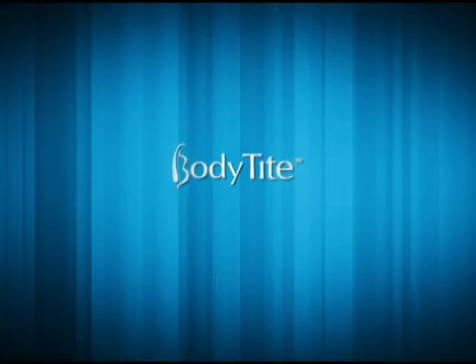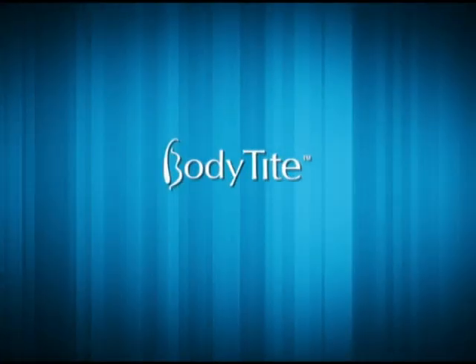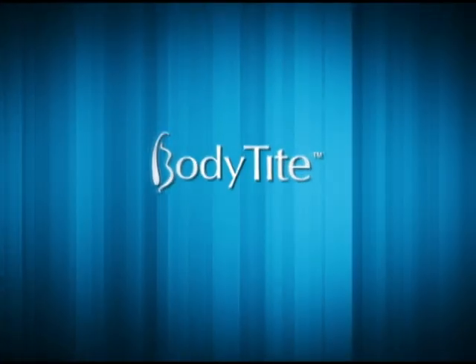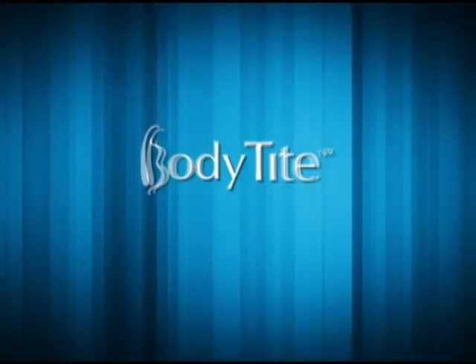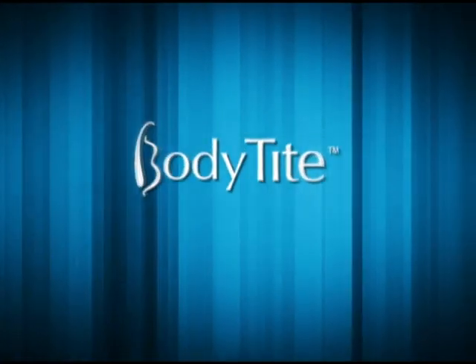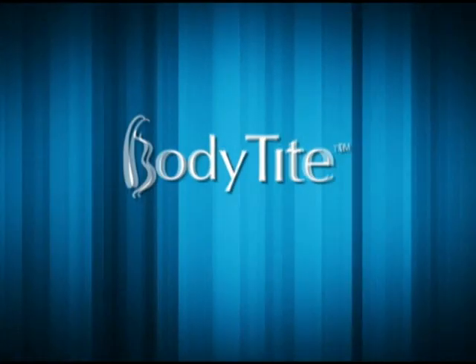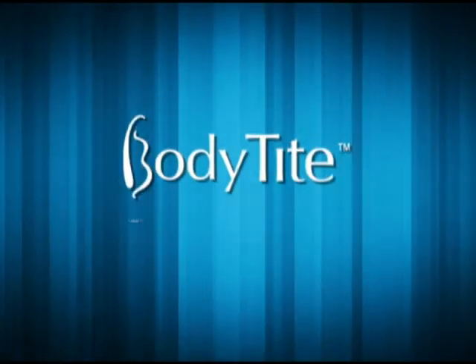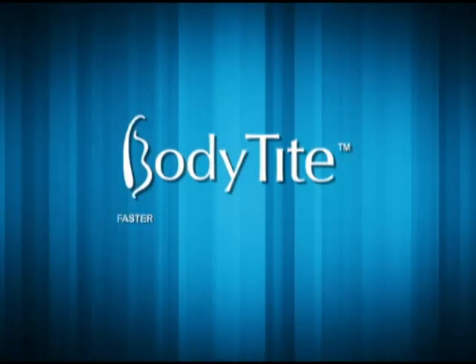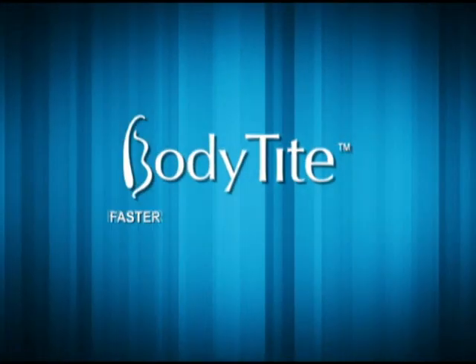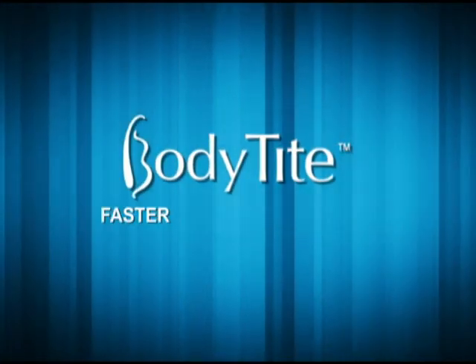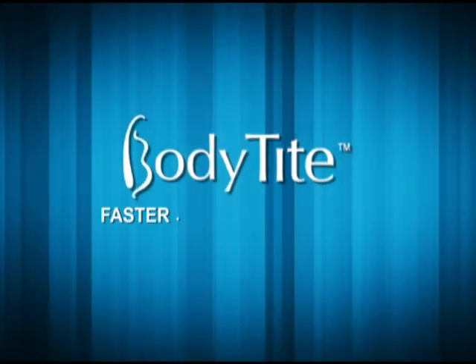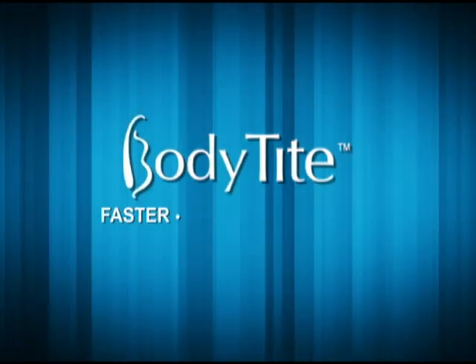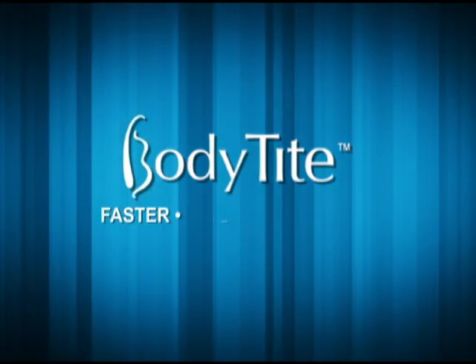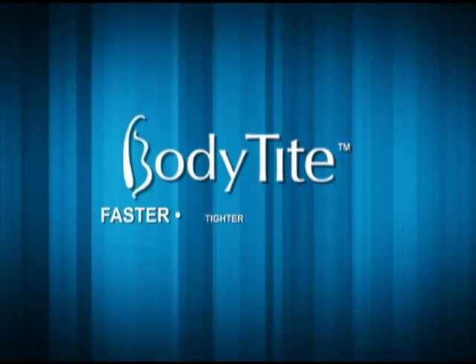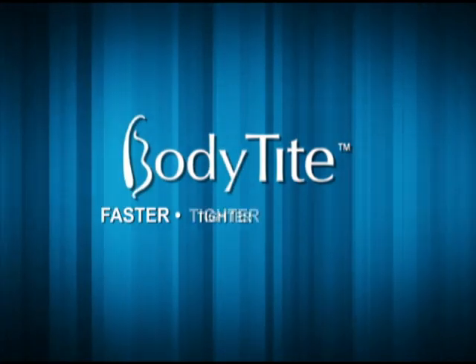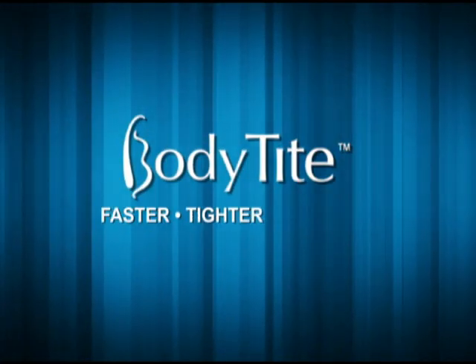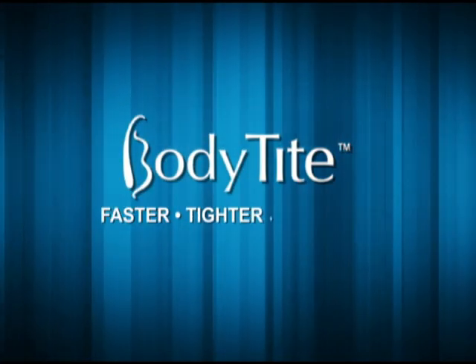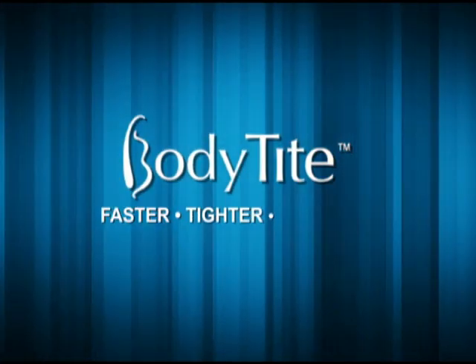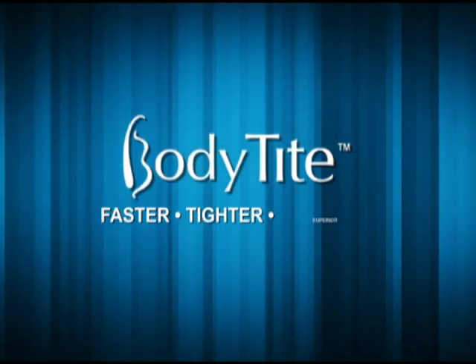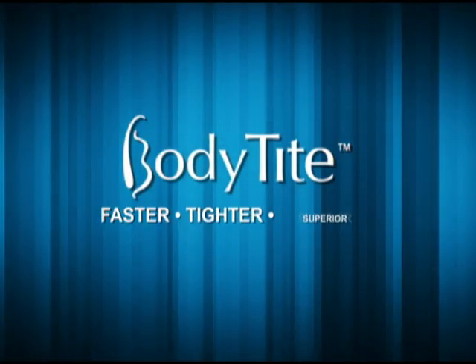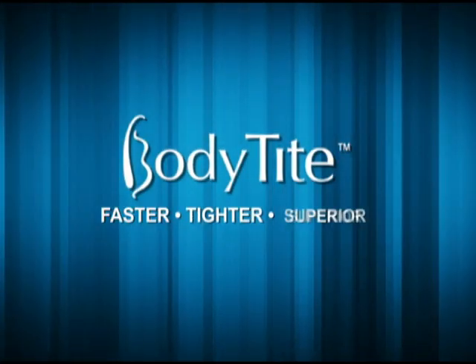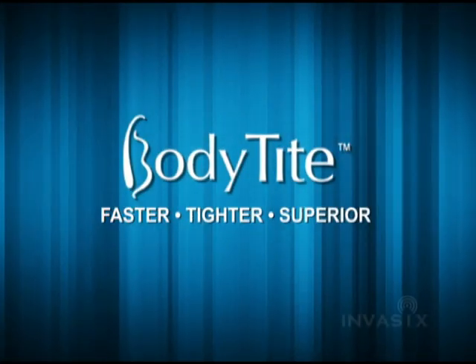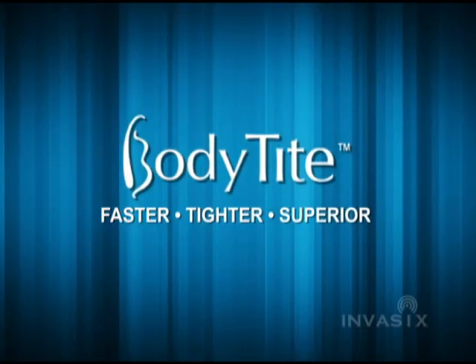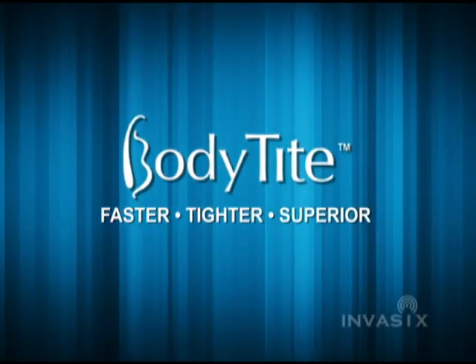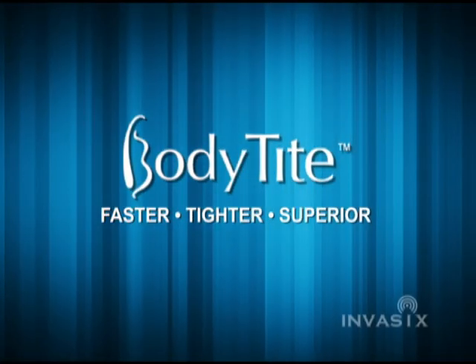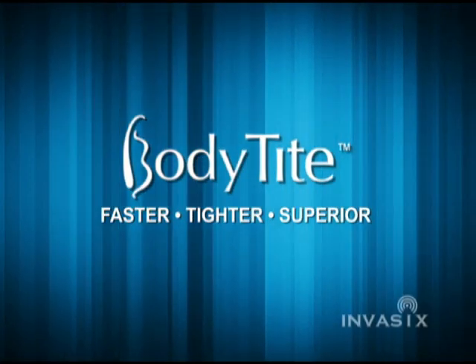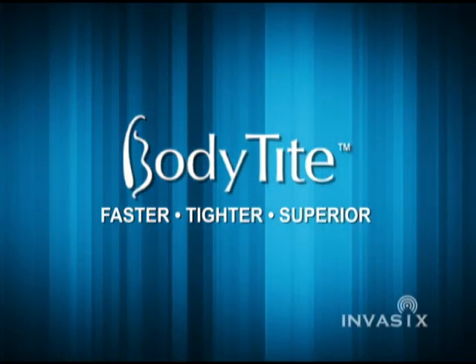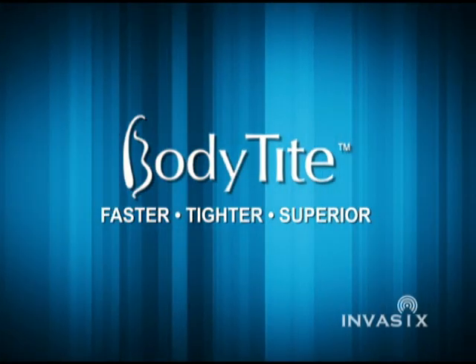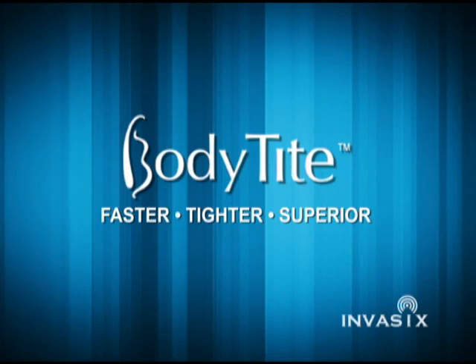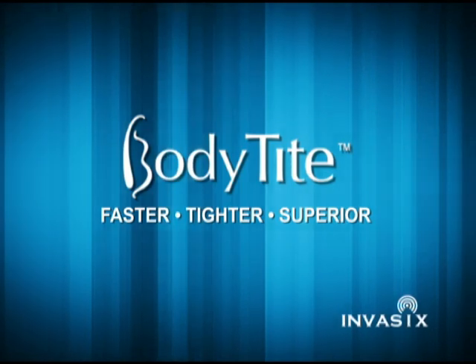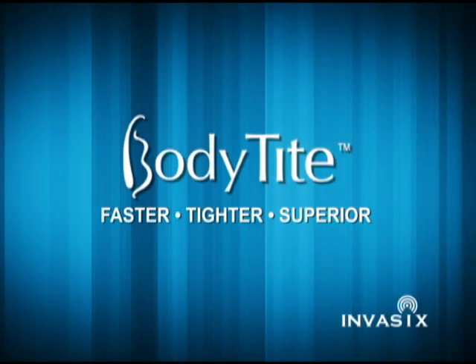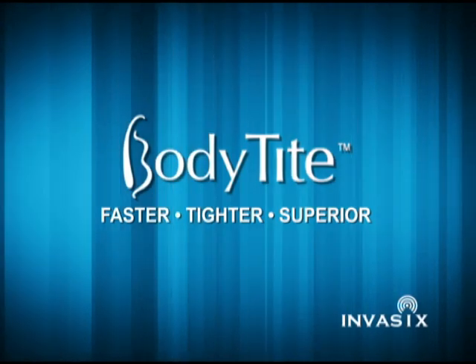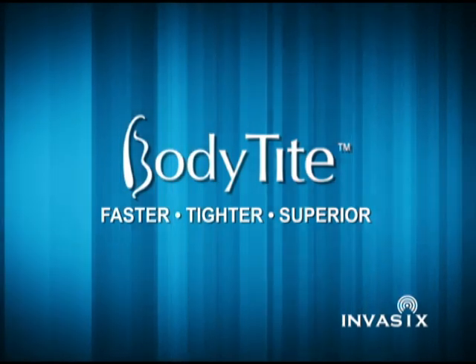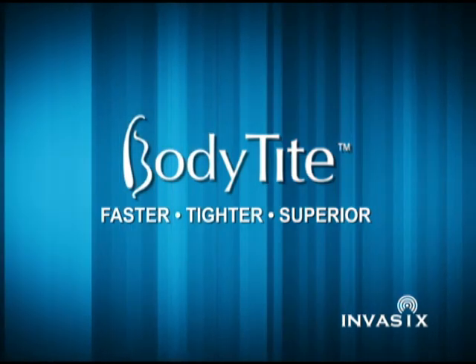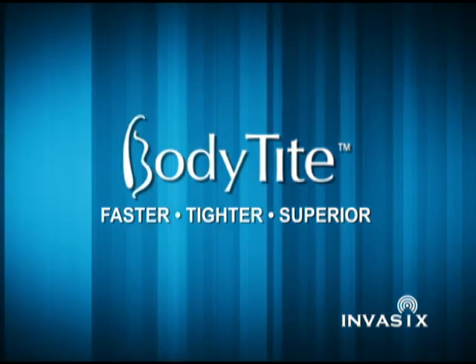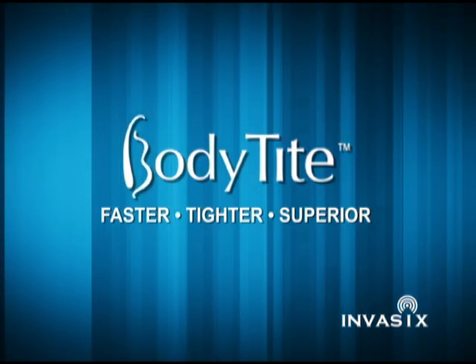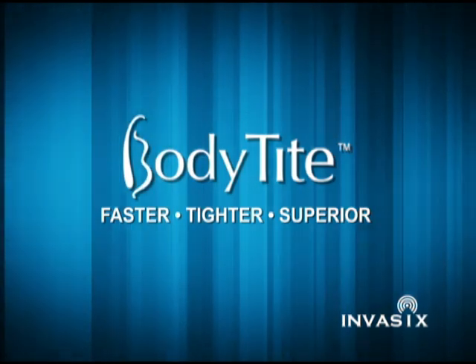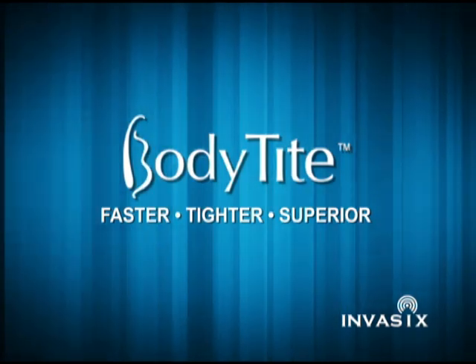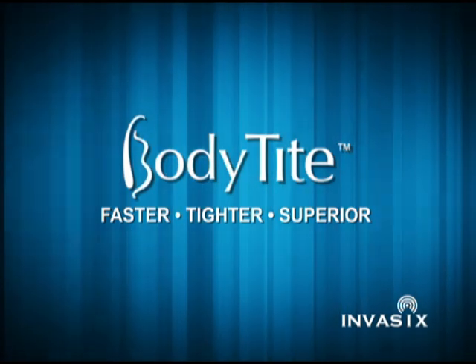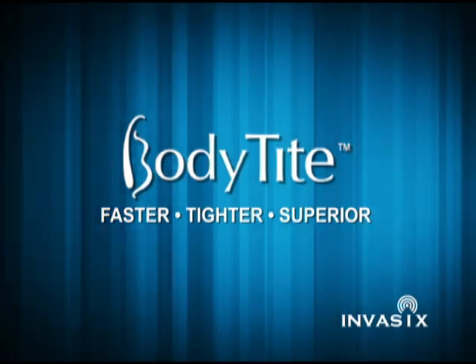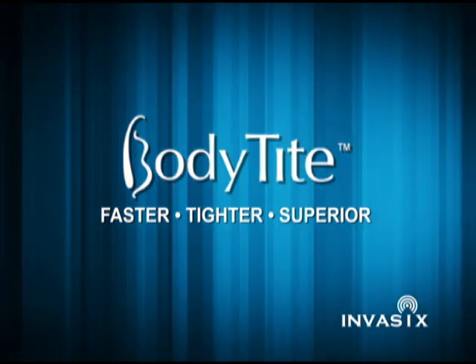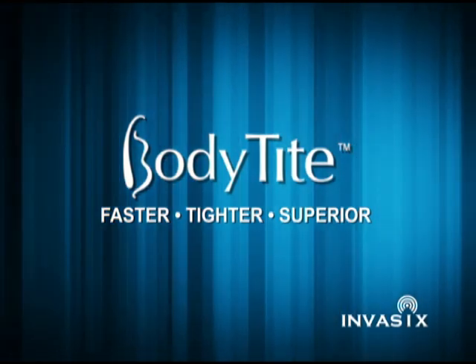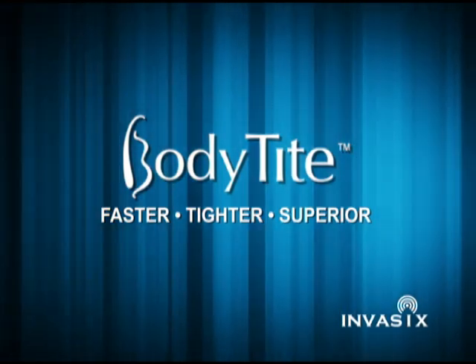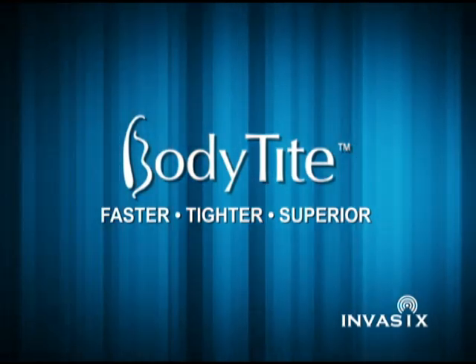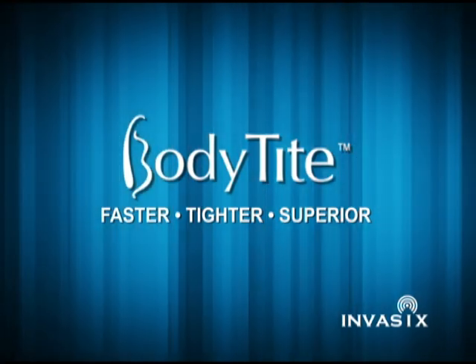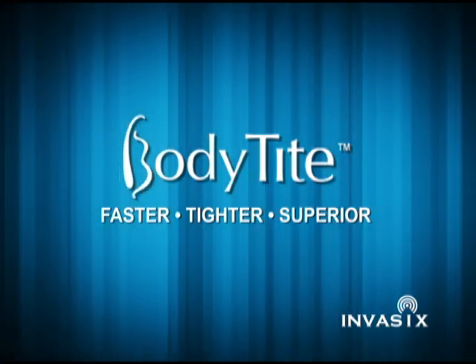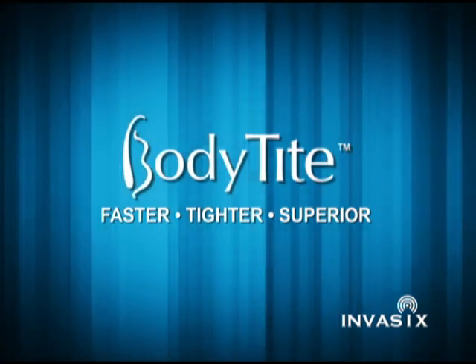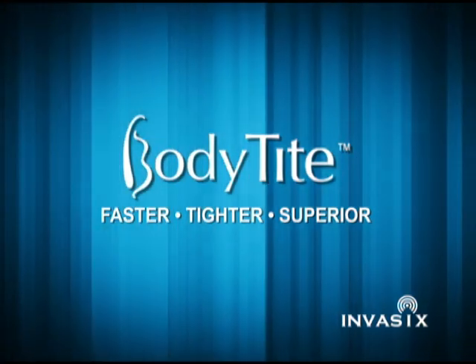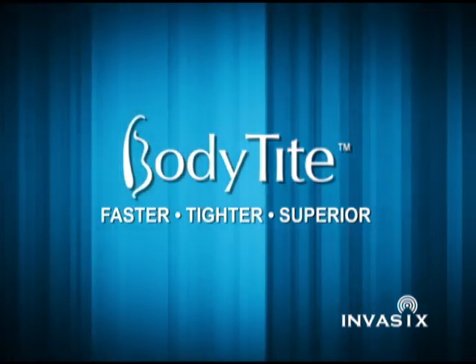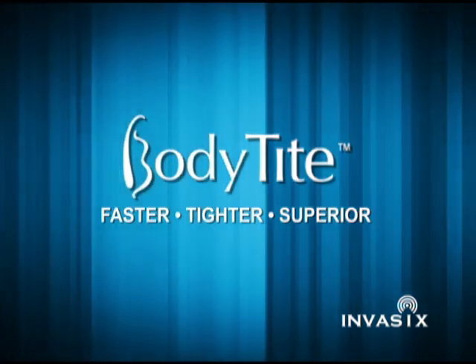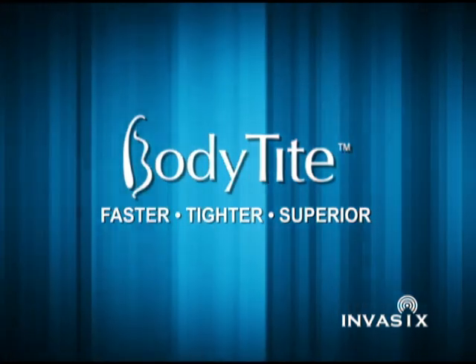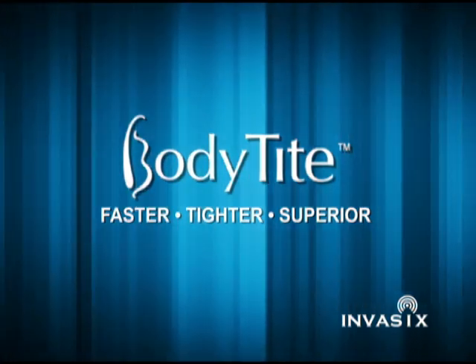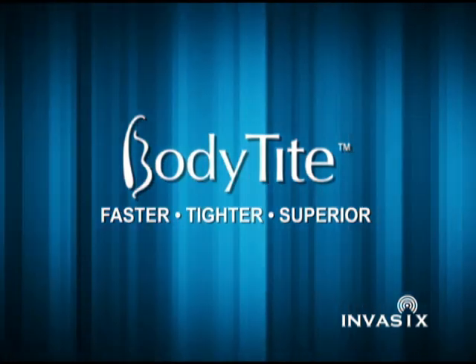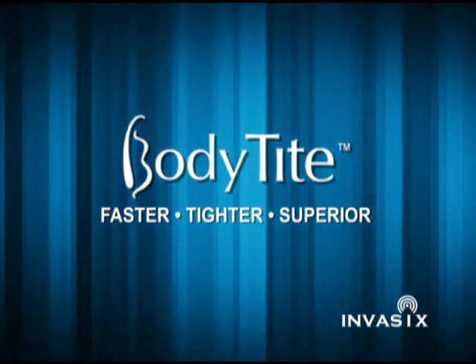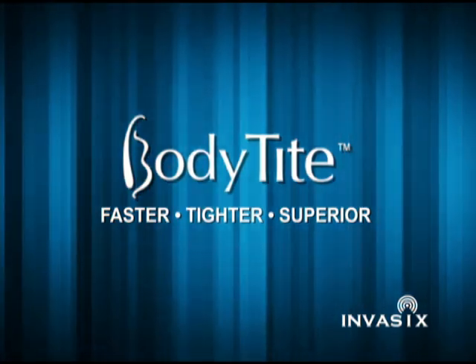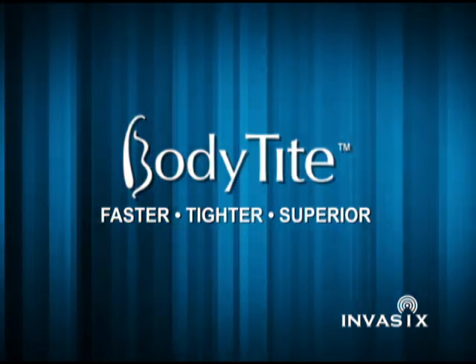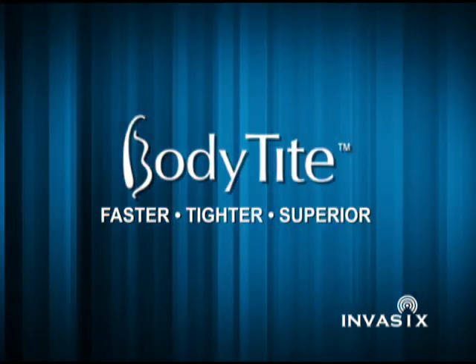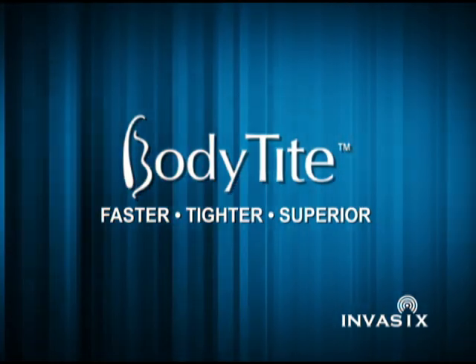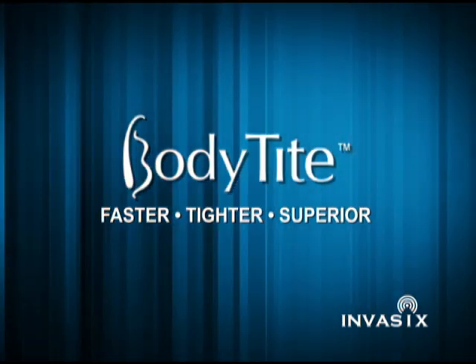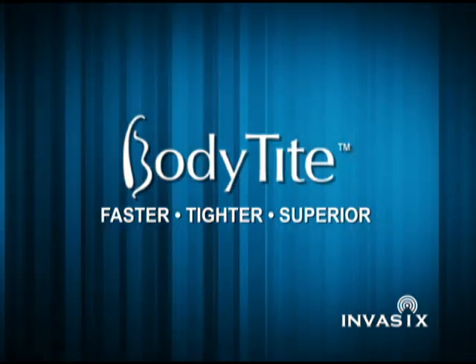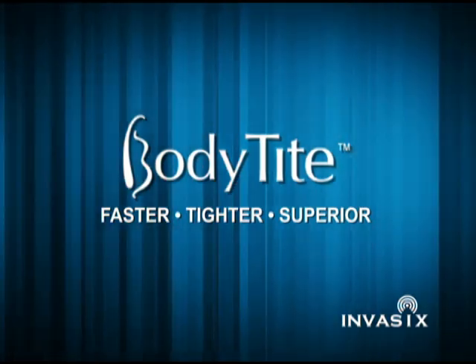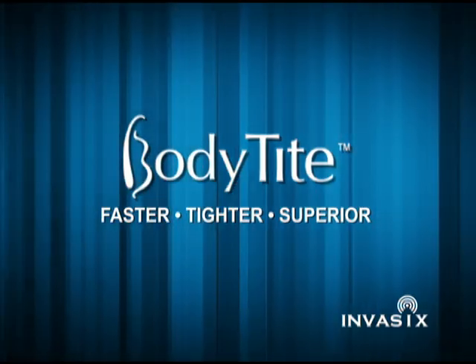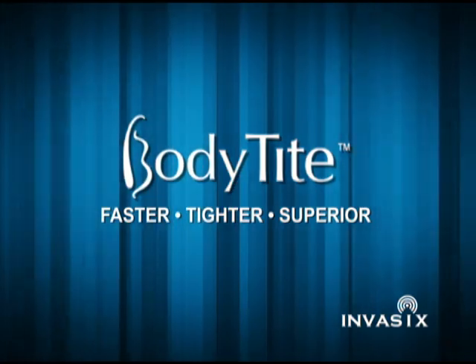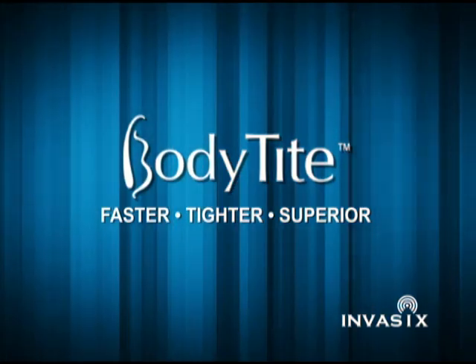Faster, tighter, superior — BodyTite basics.